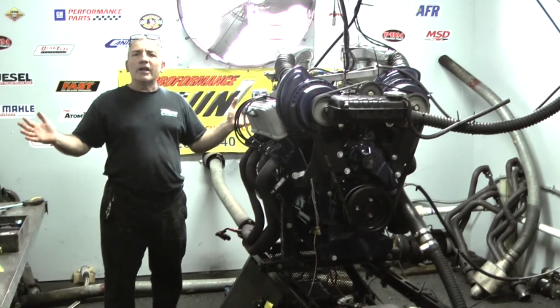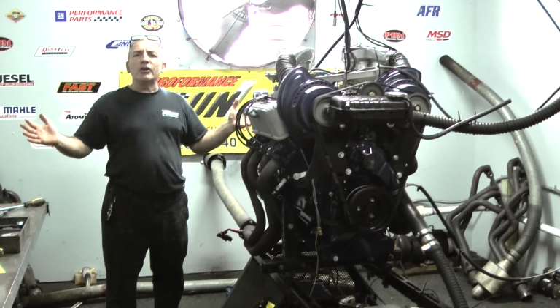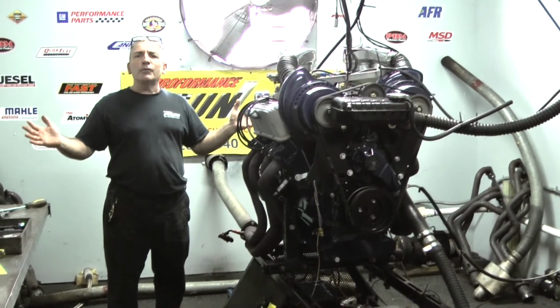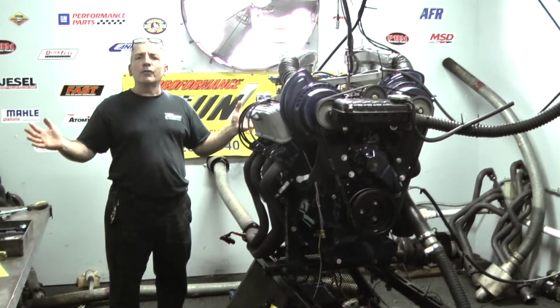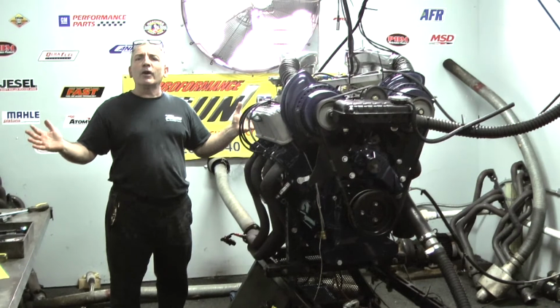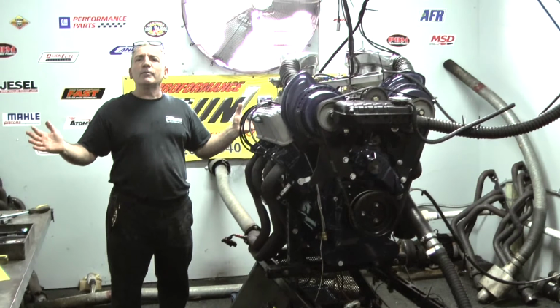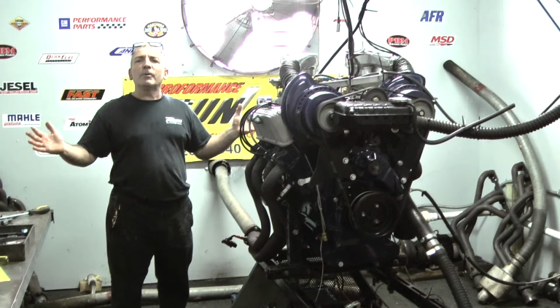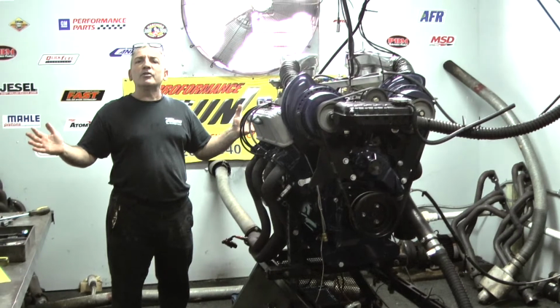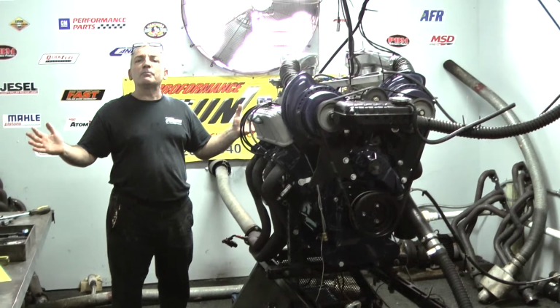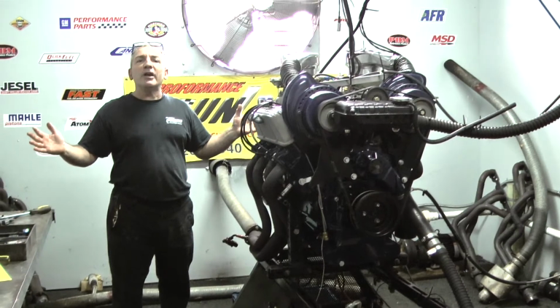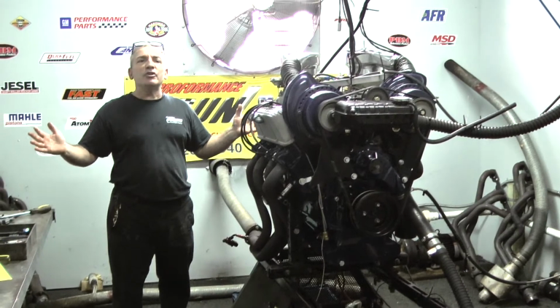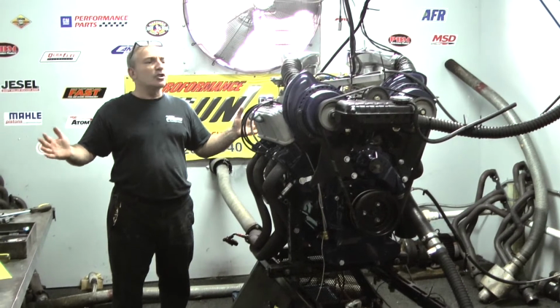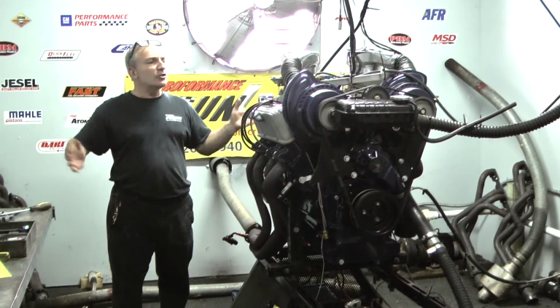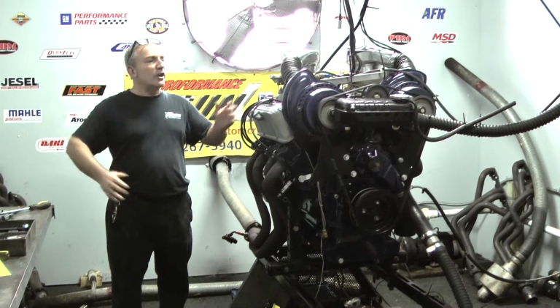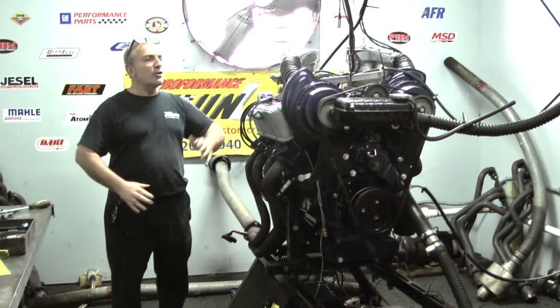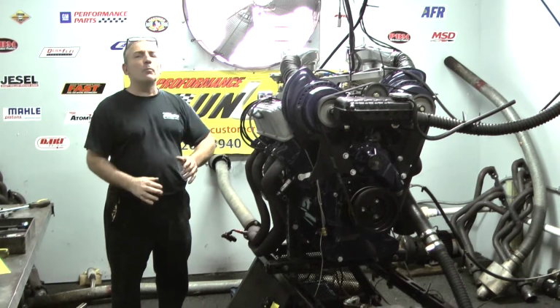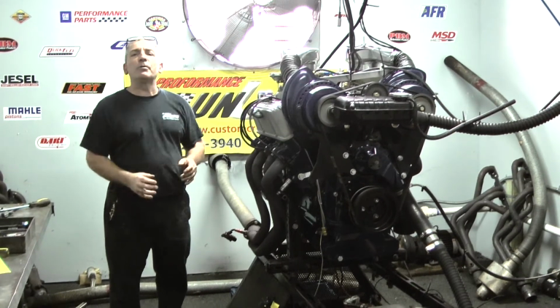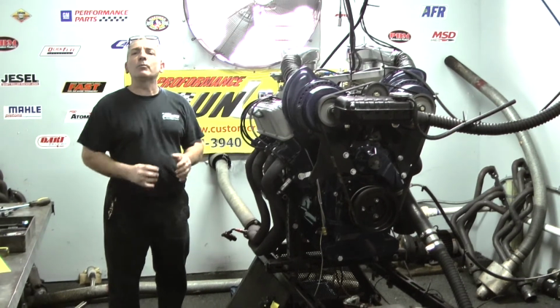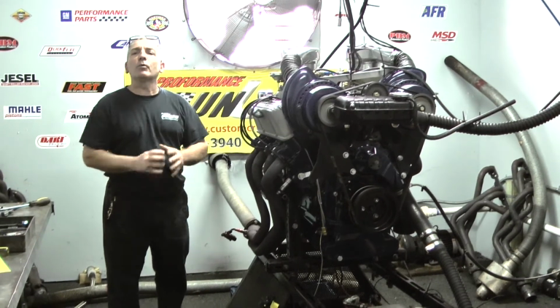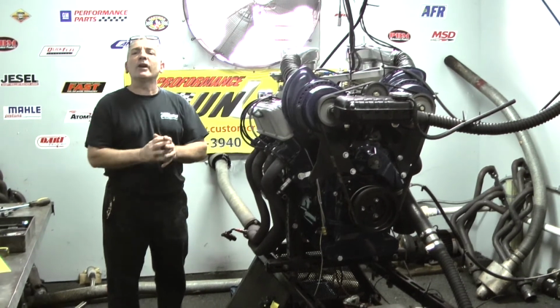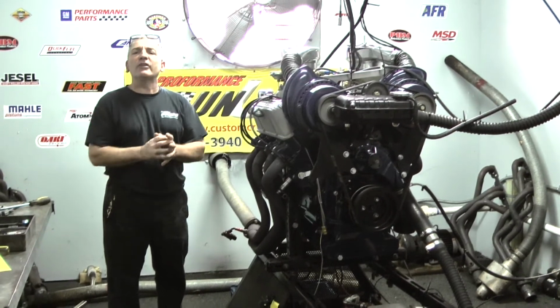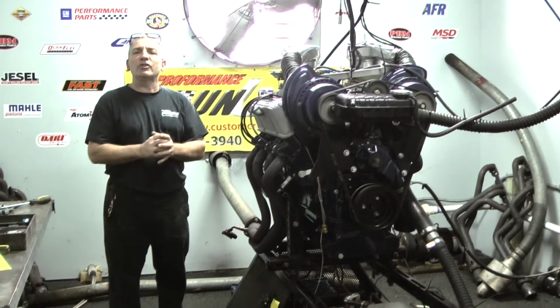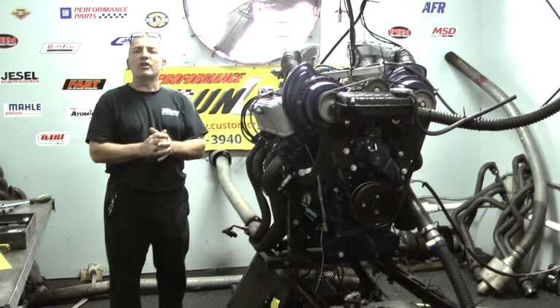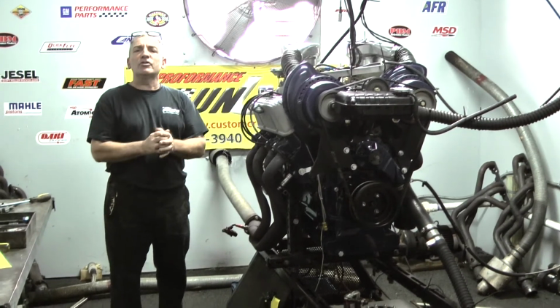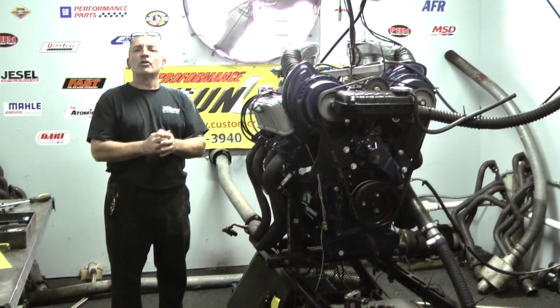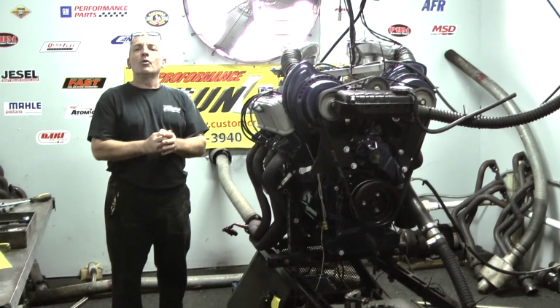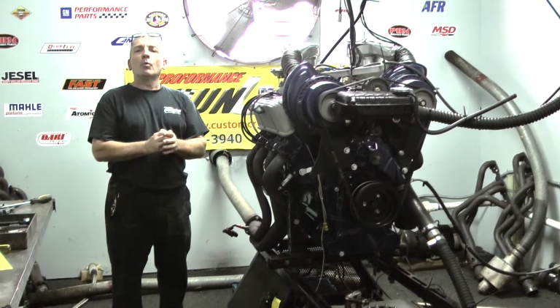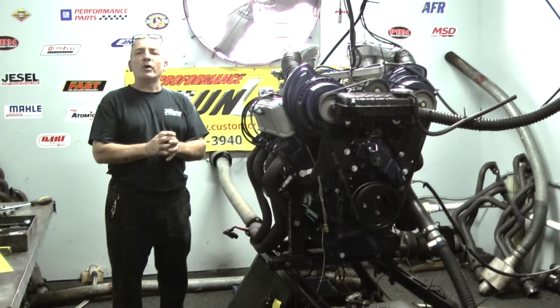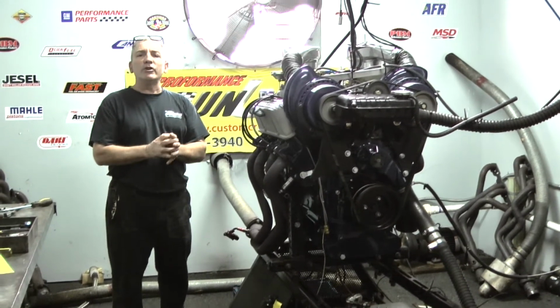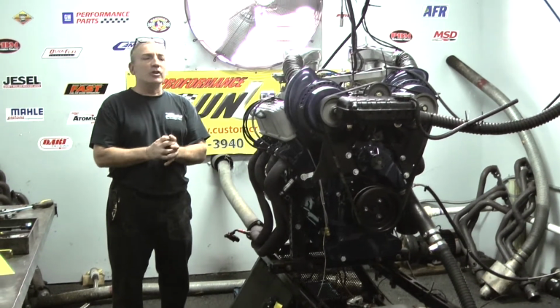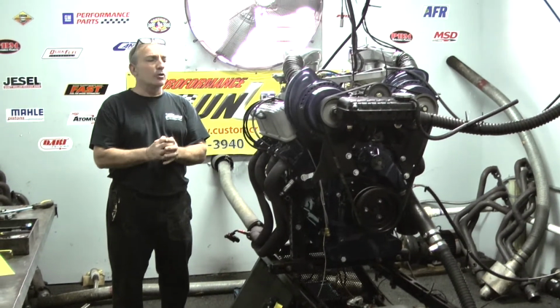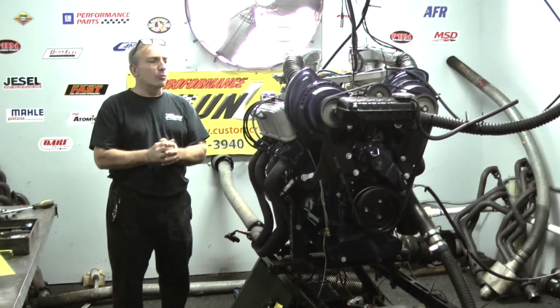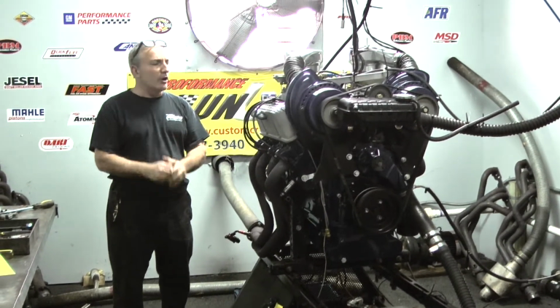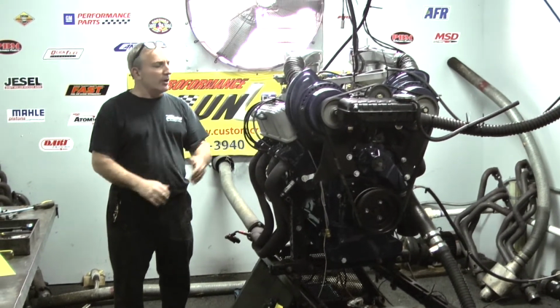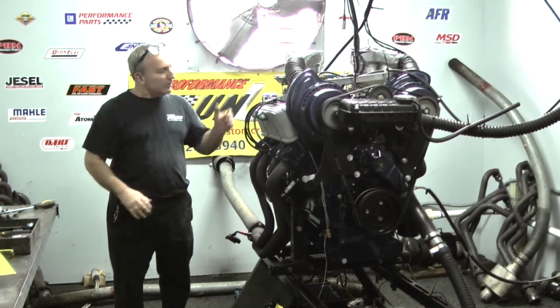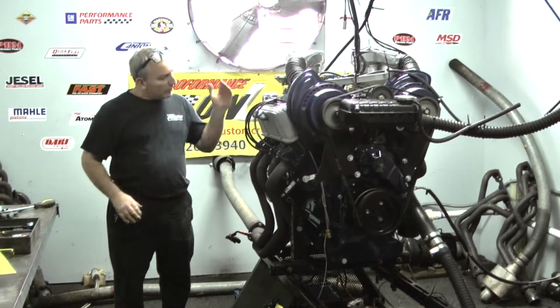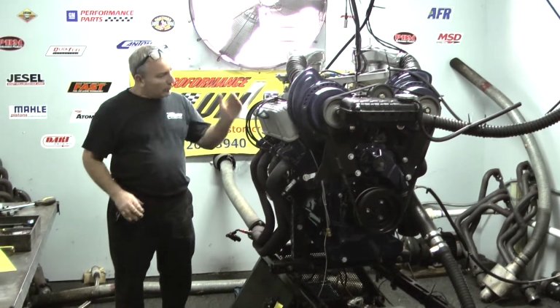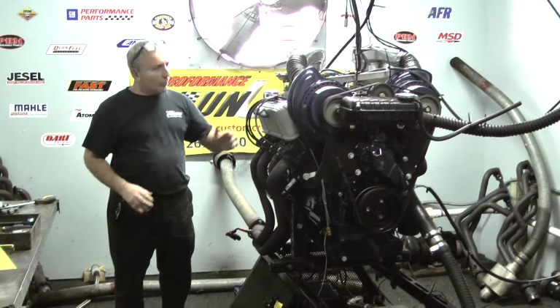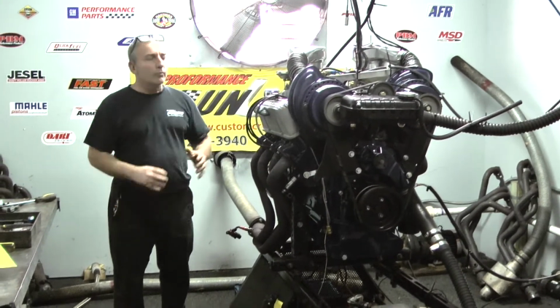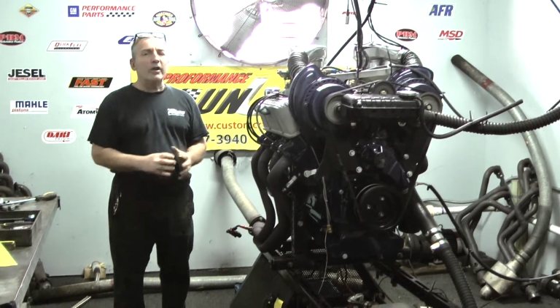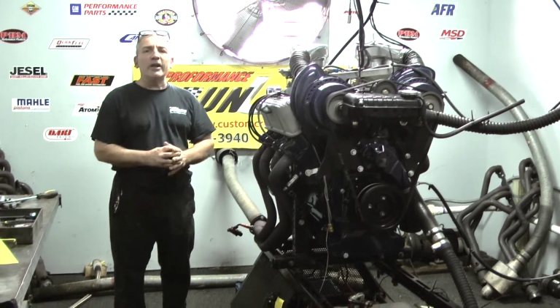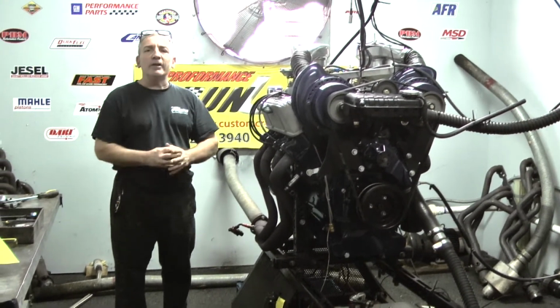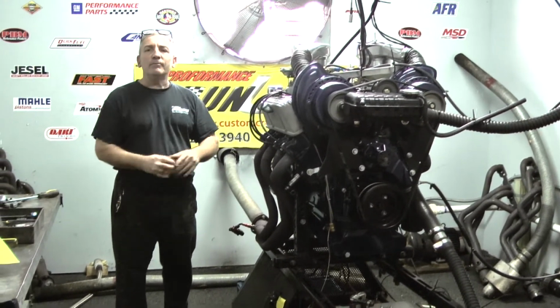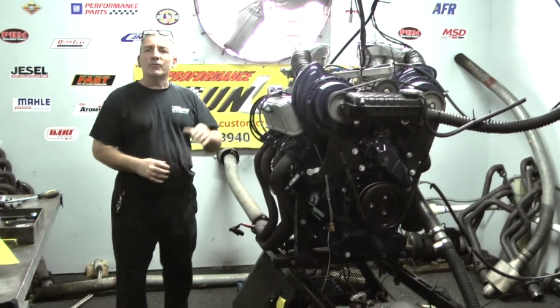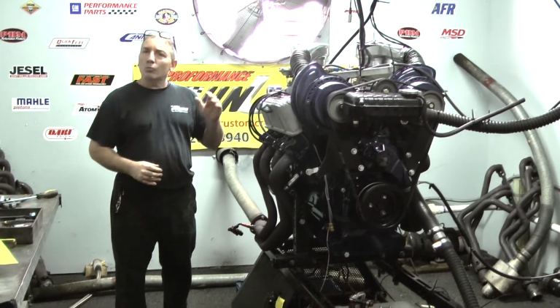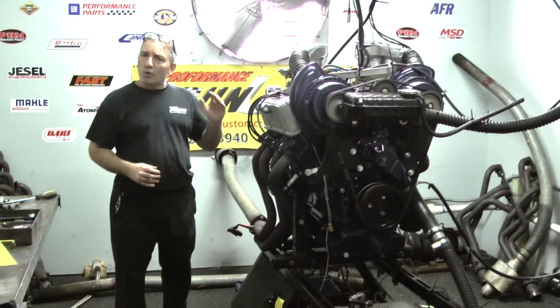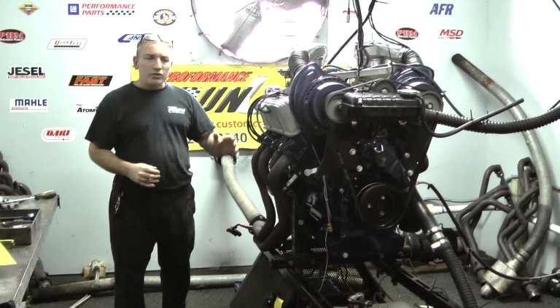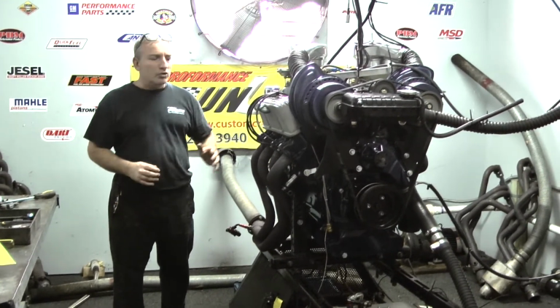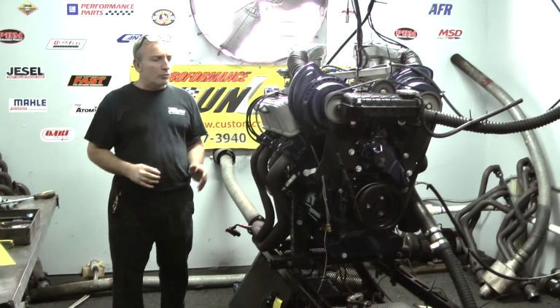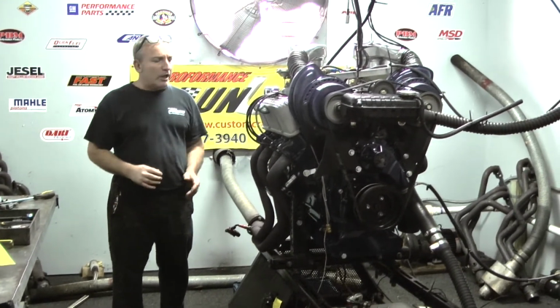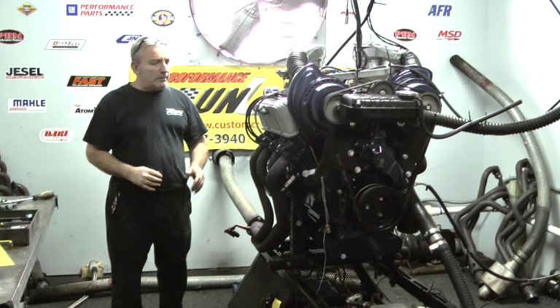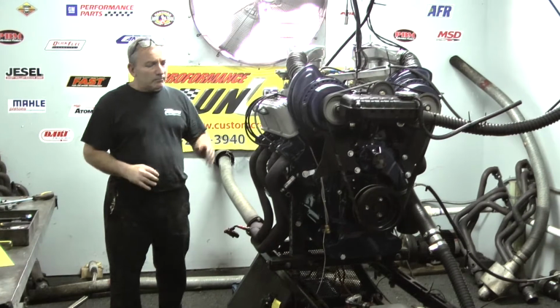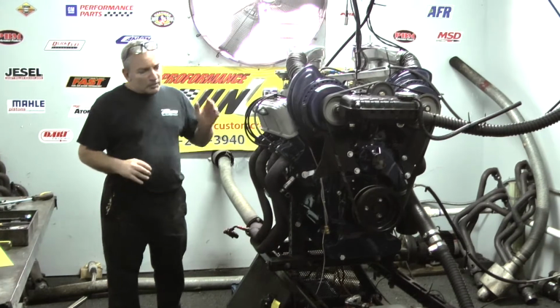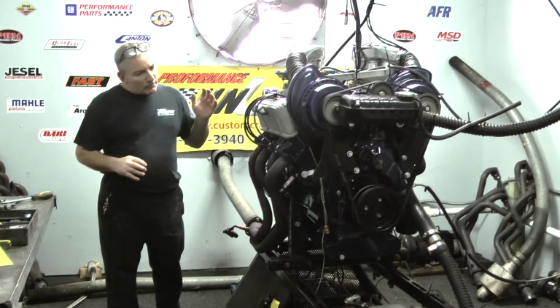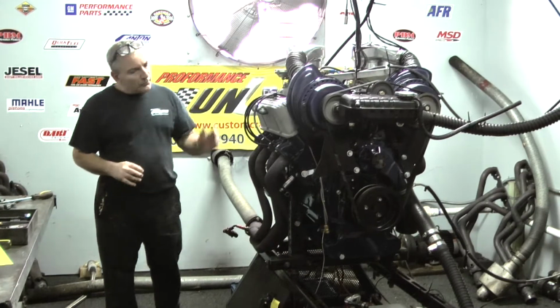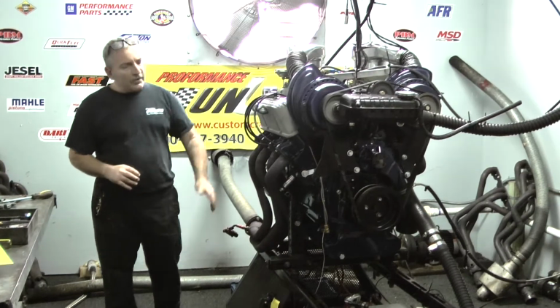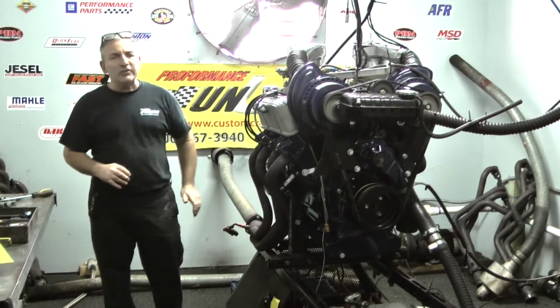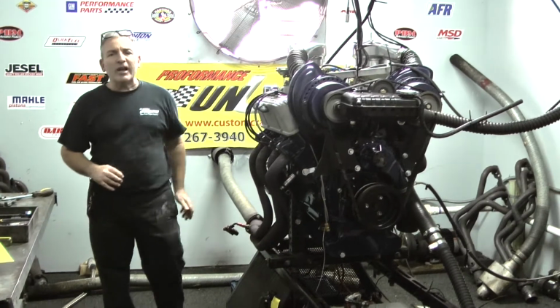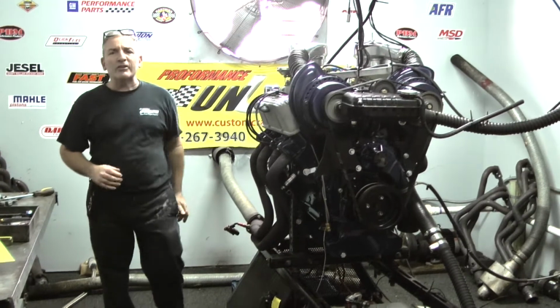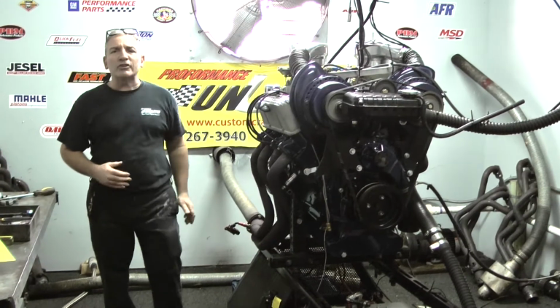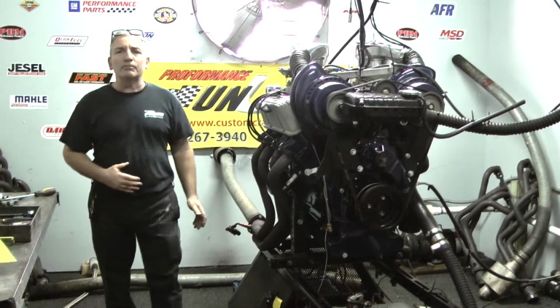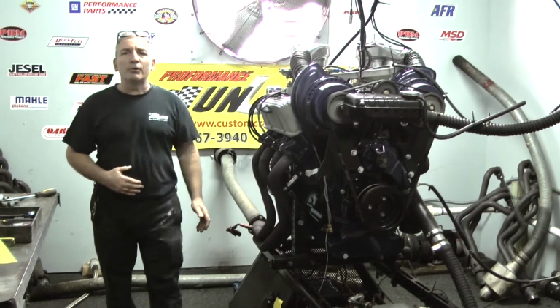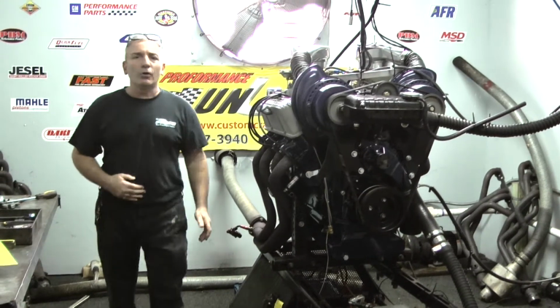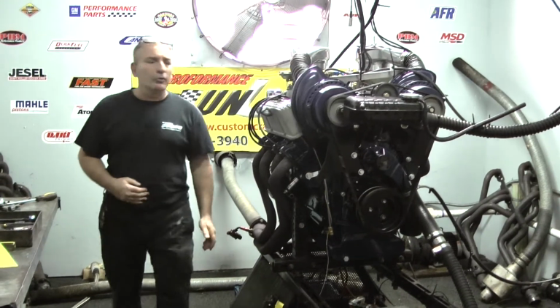Thank you for everybody's patience. I know people were asking us, when are you going to run it? We ran it. Runs great. Fantastic build.